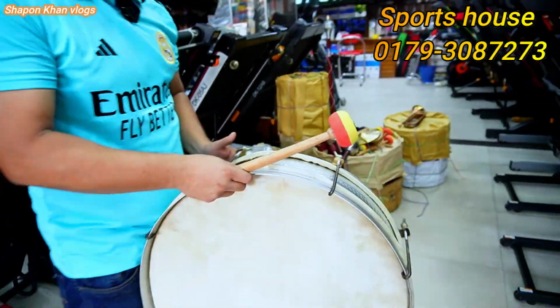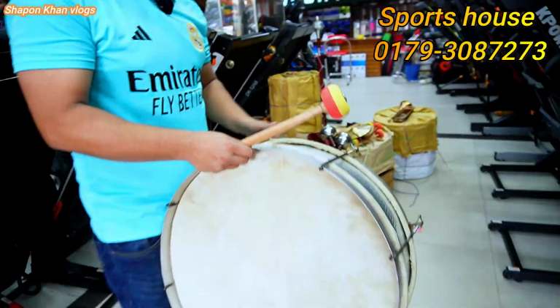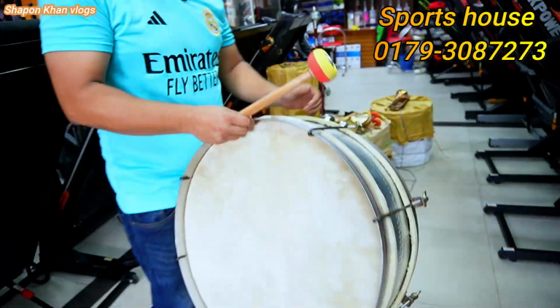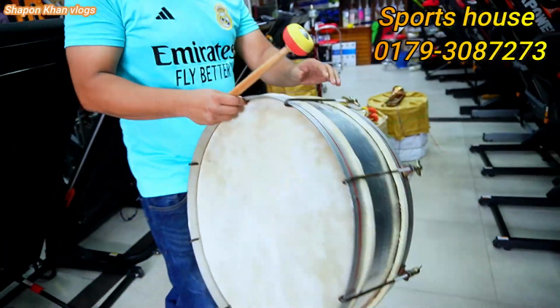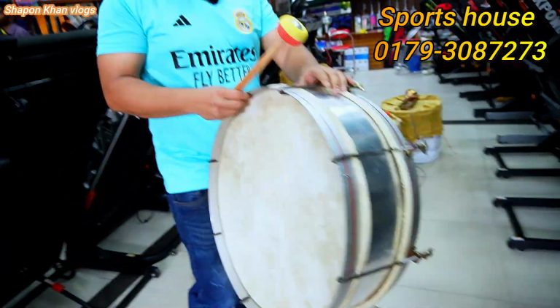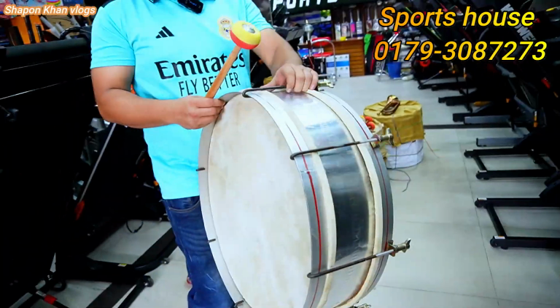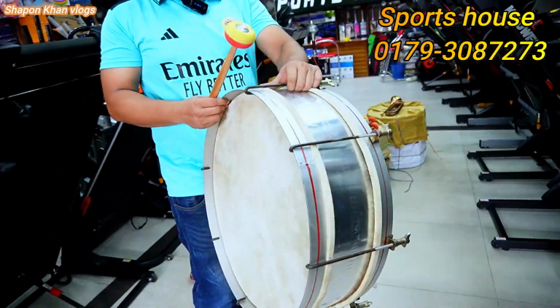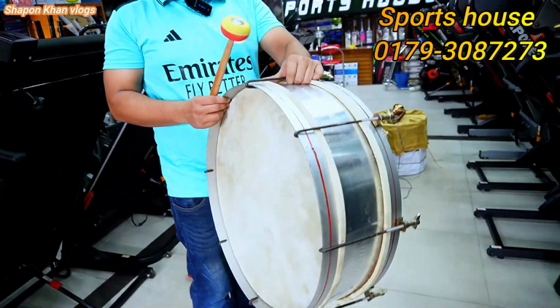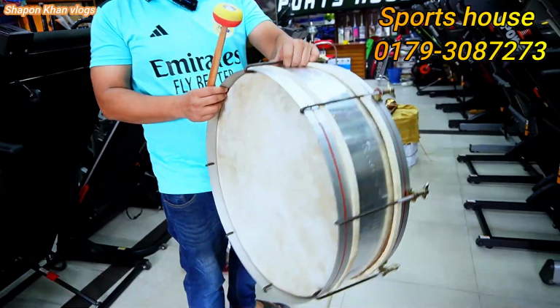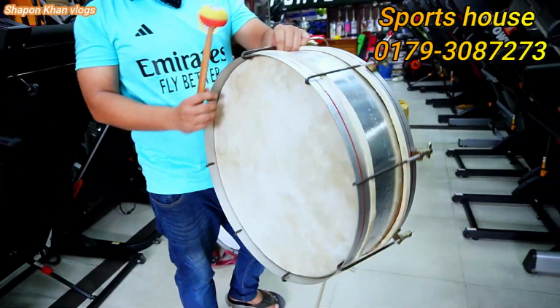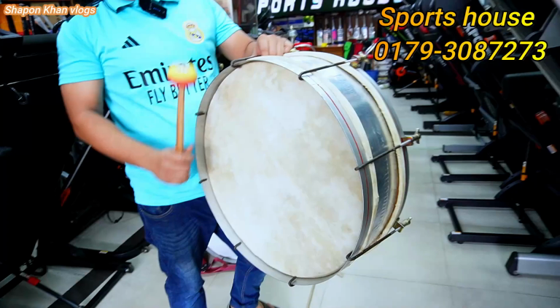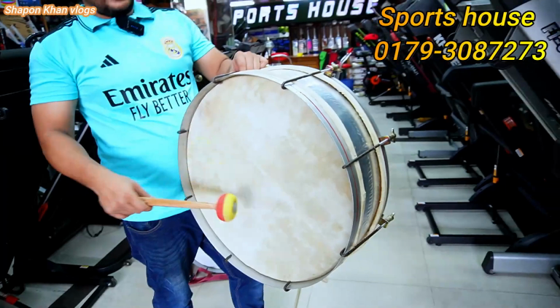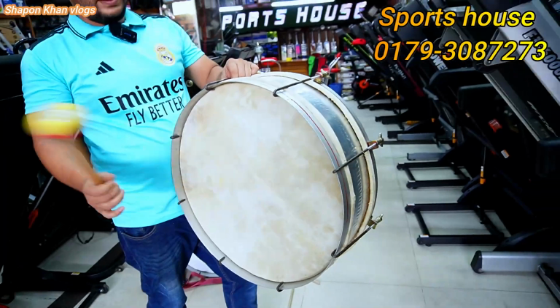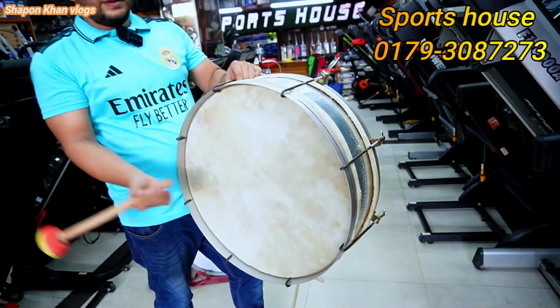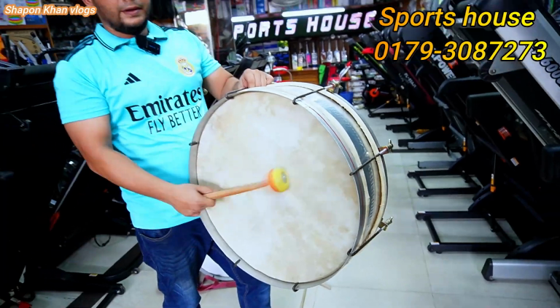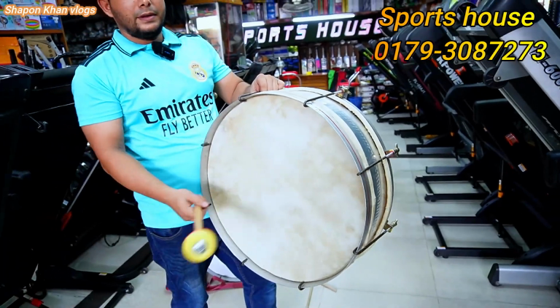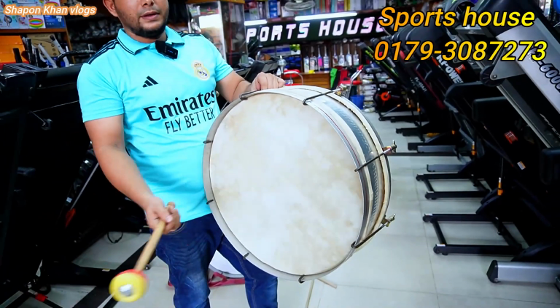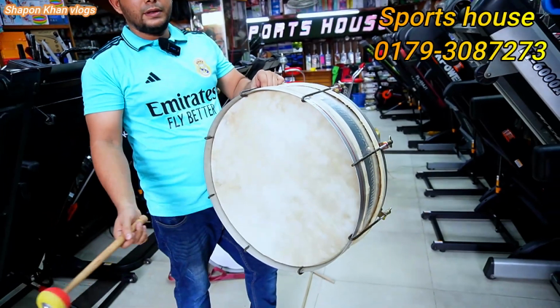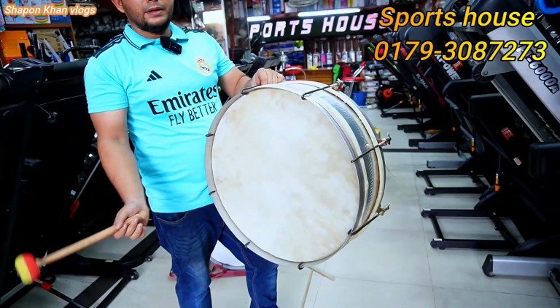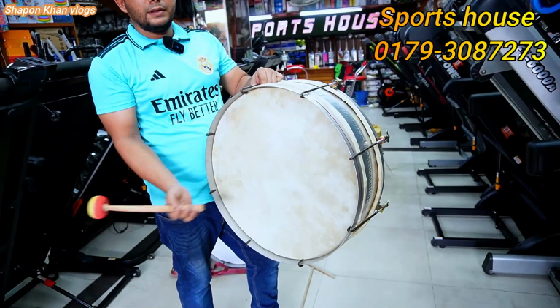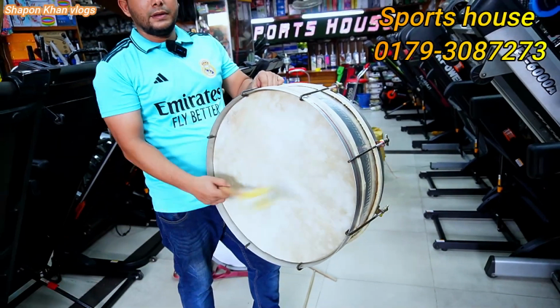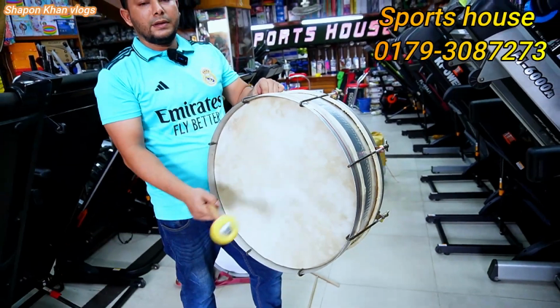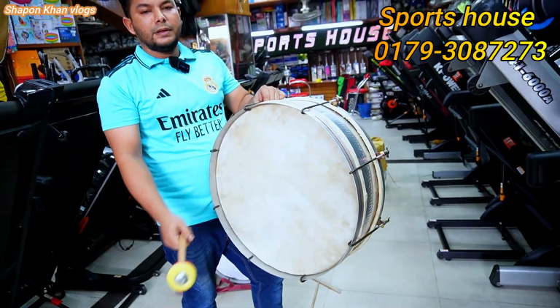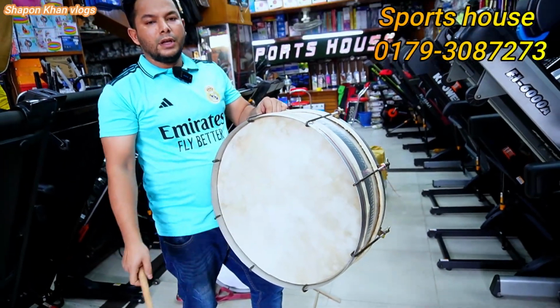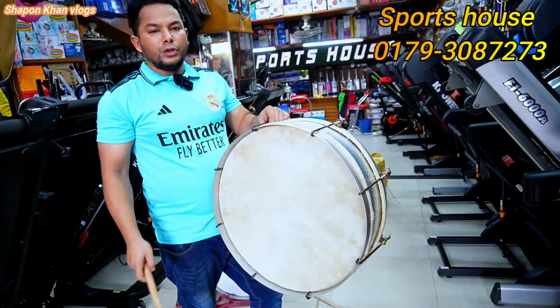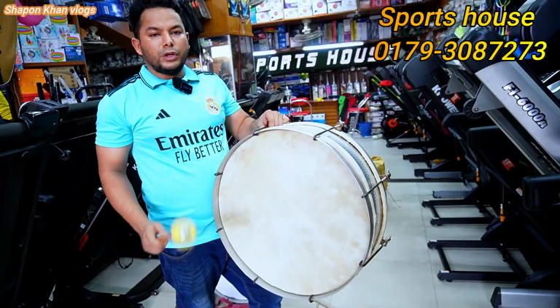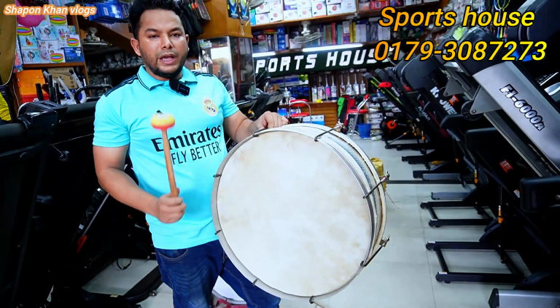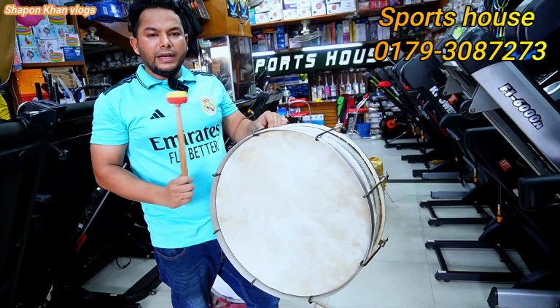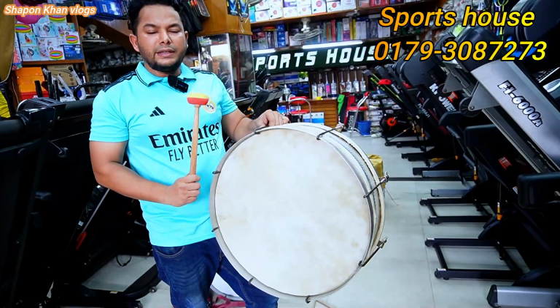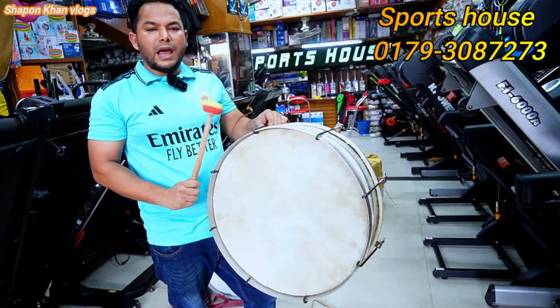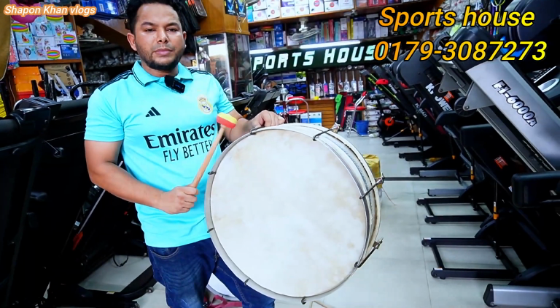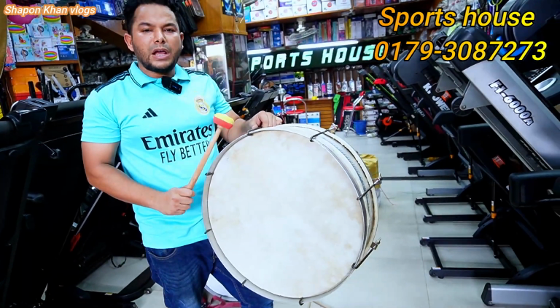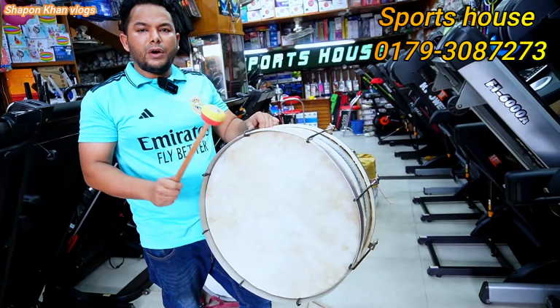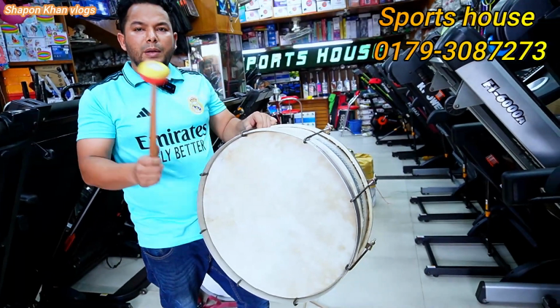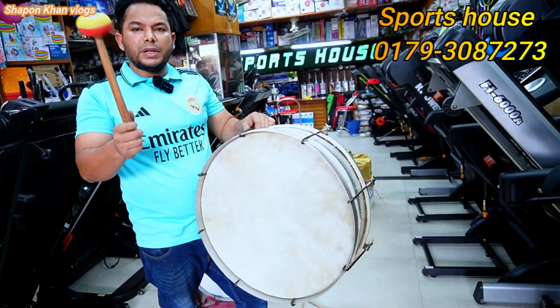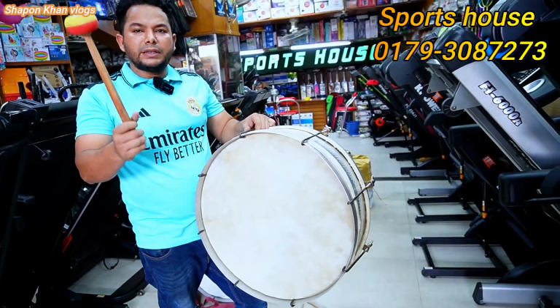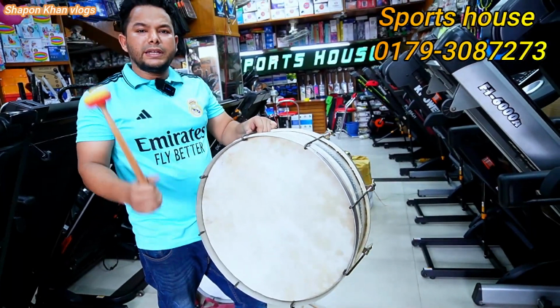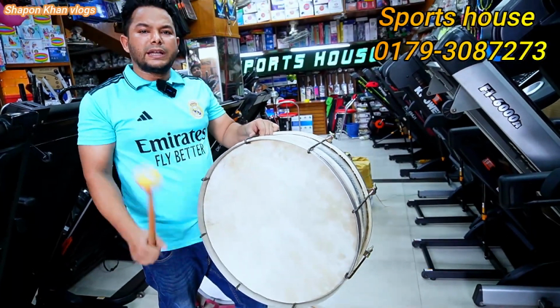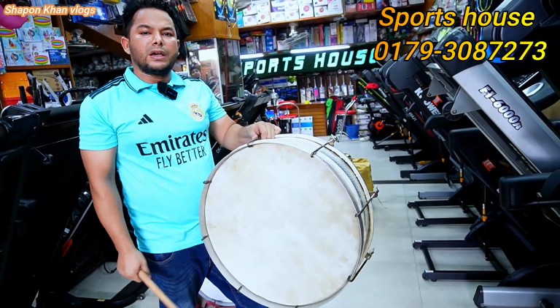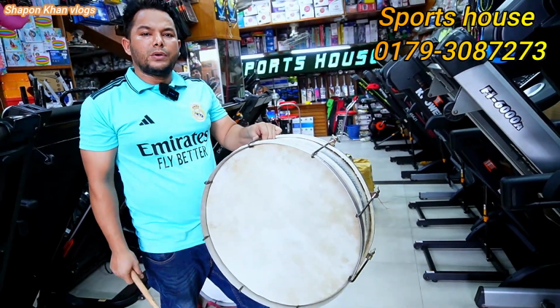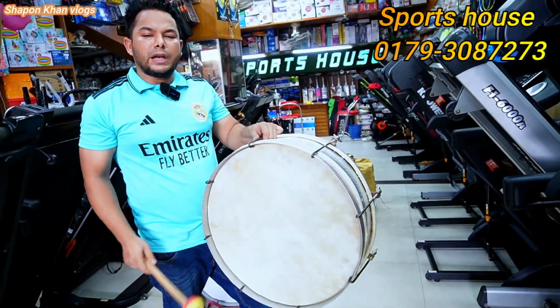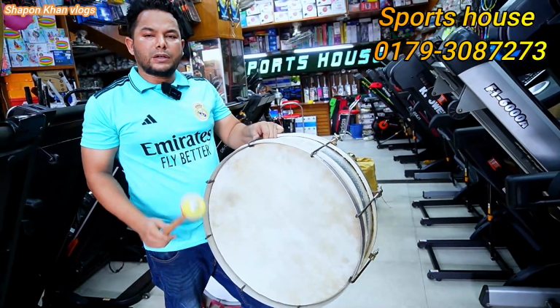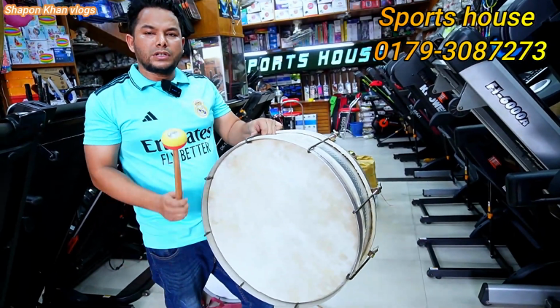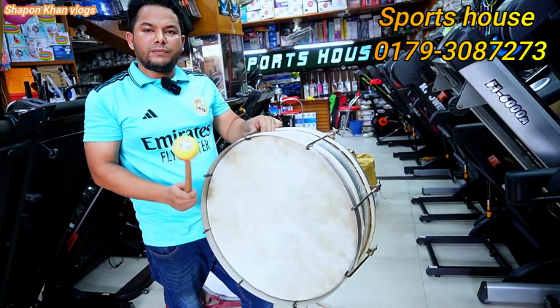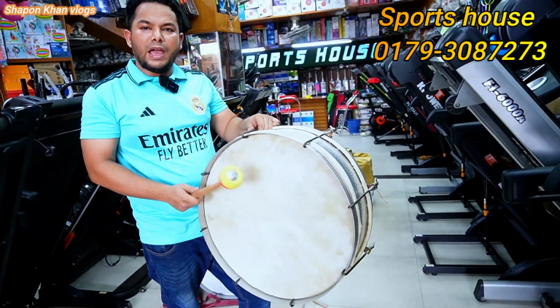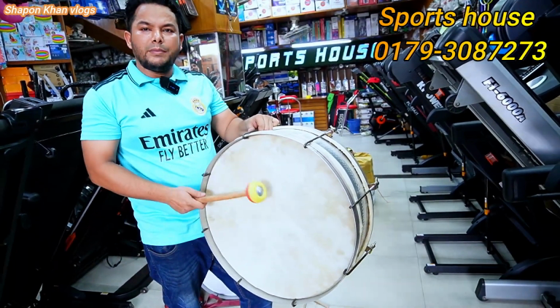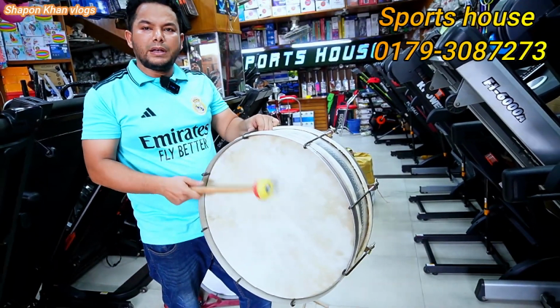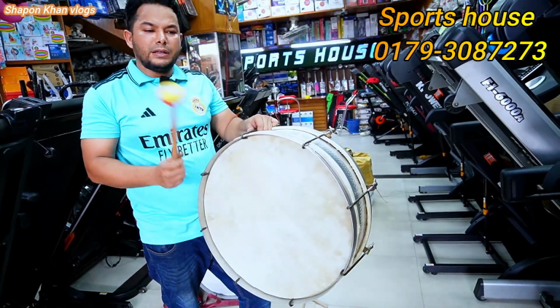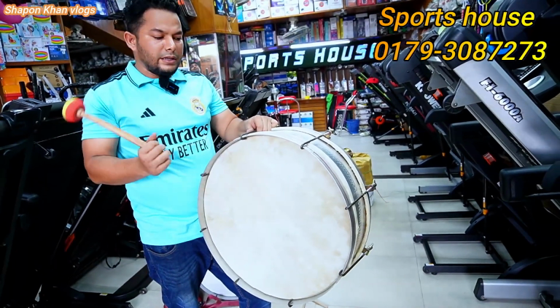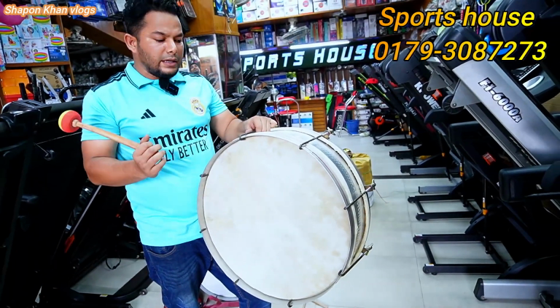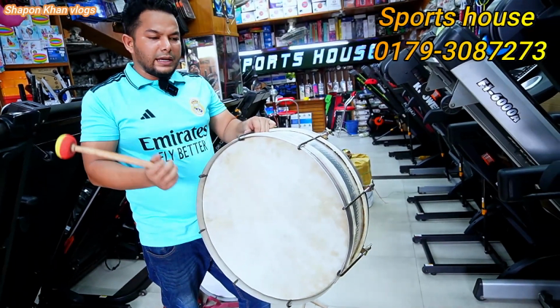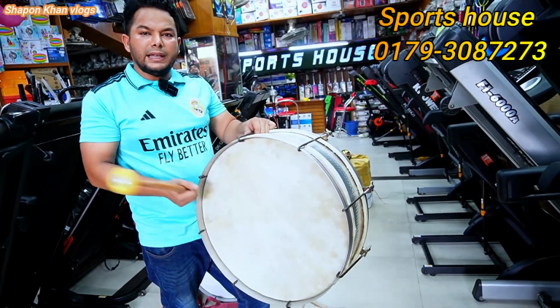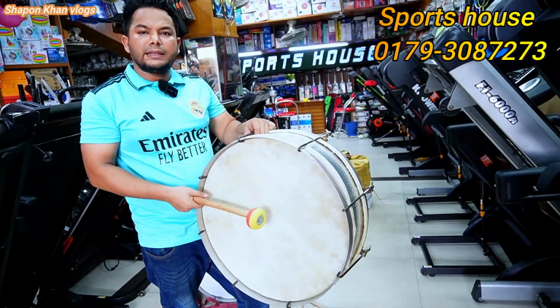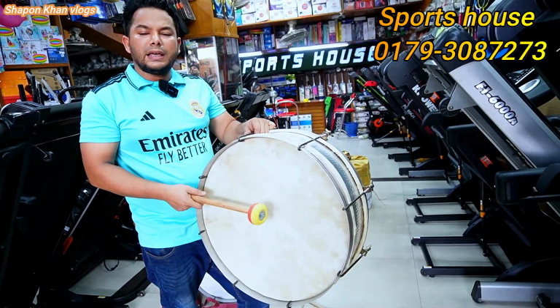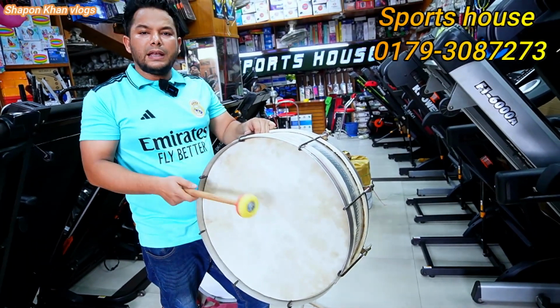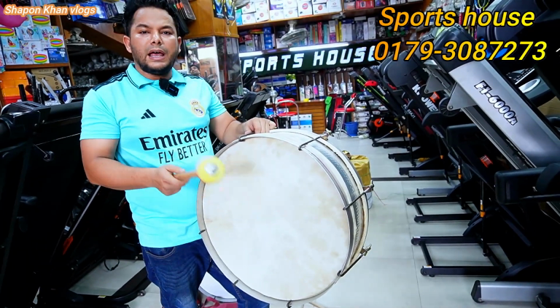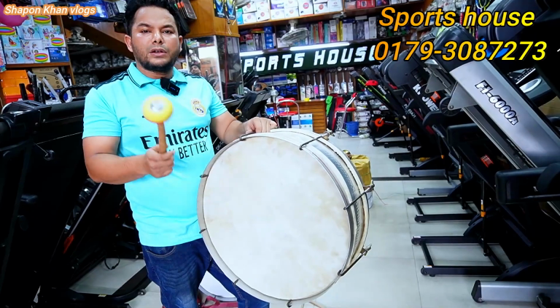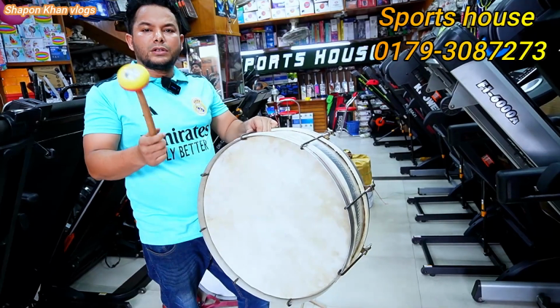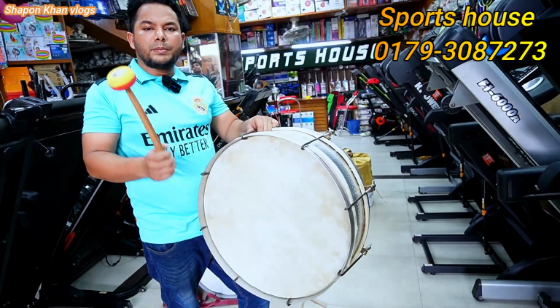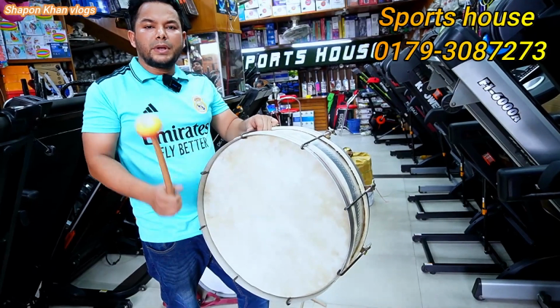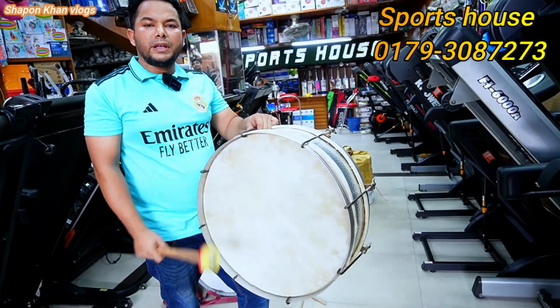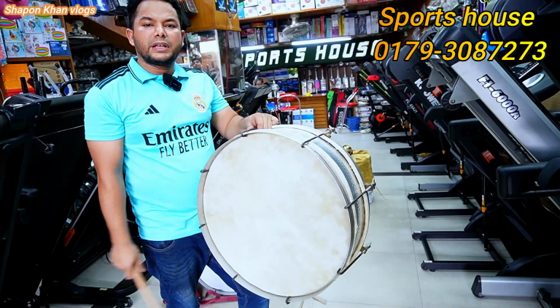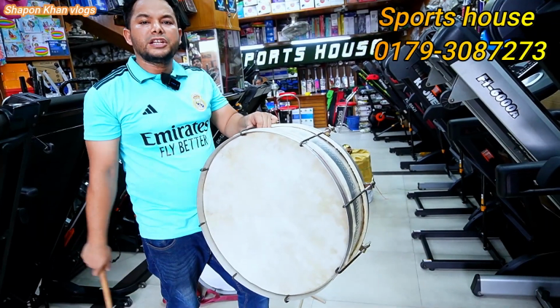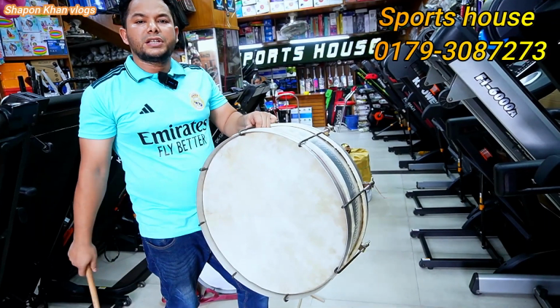This is the big drum. This drum comes in 3 kinds of materials: fiber, leather, and crystal.